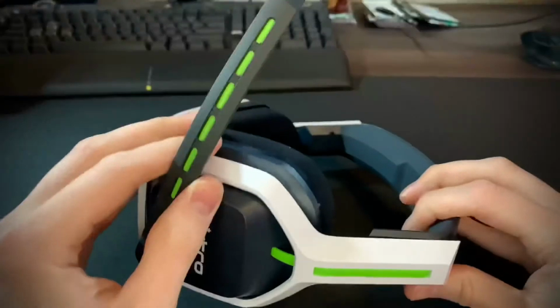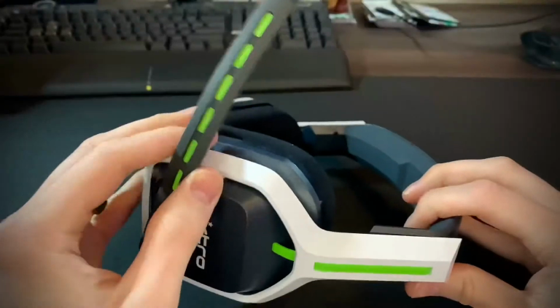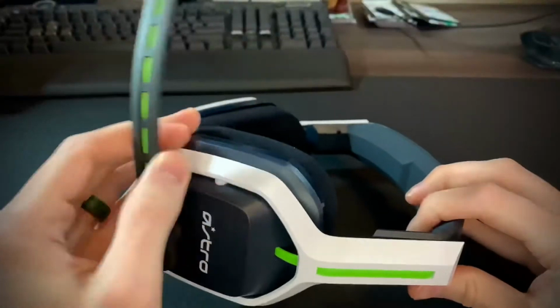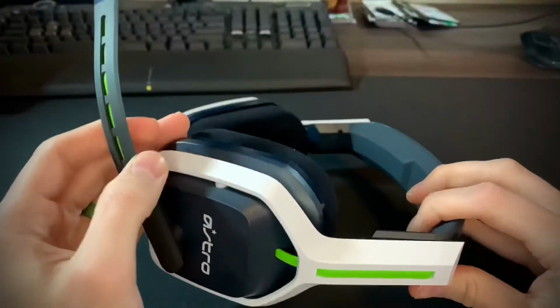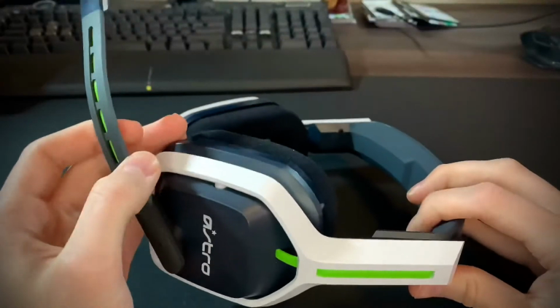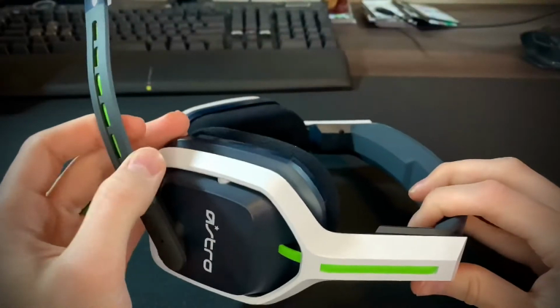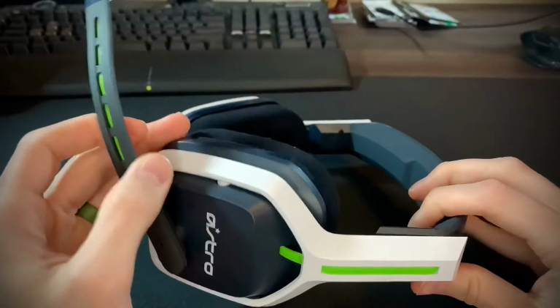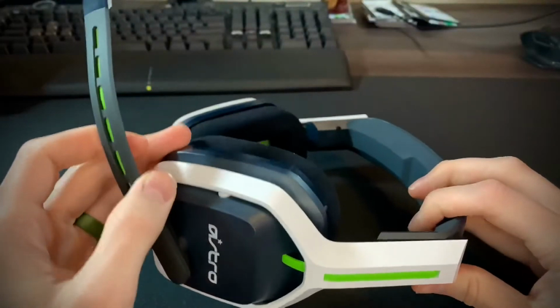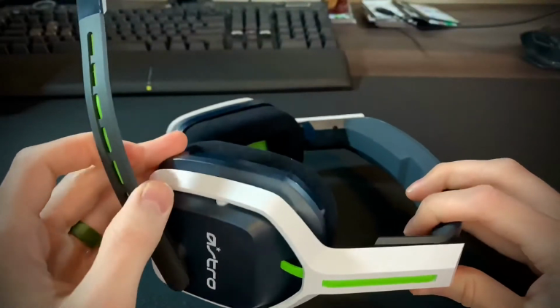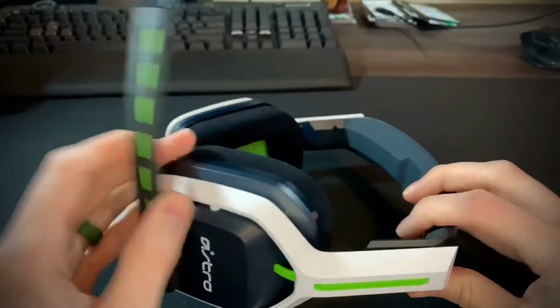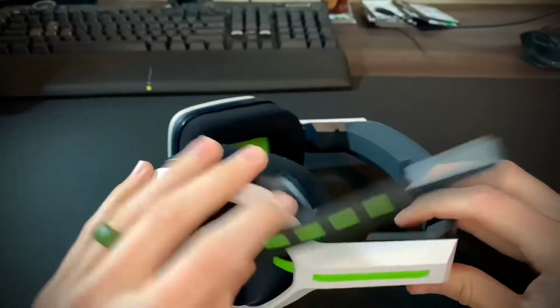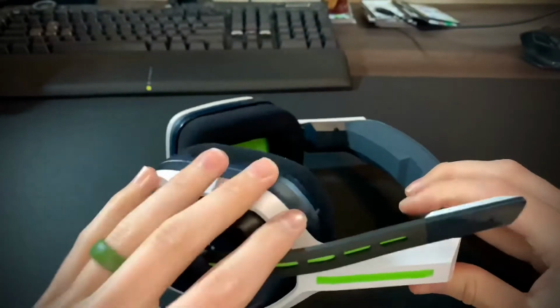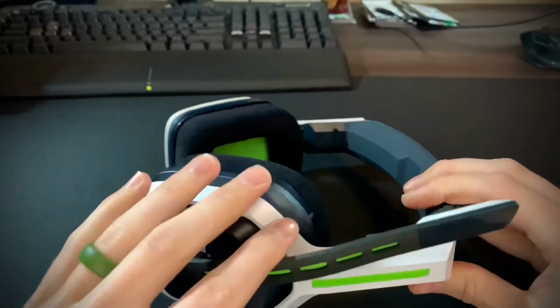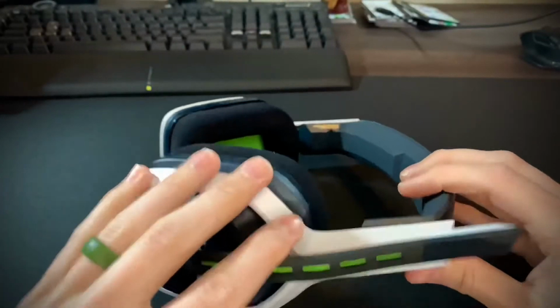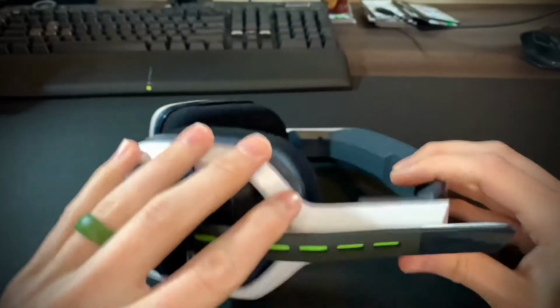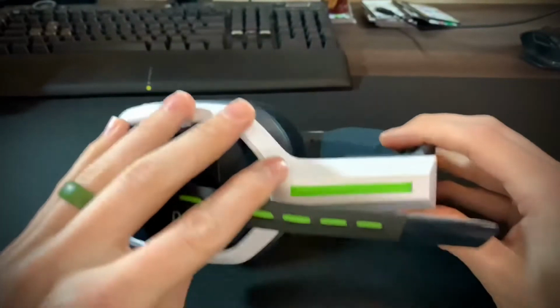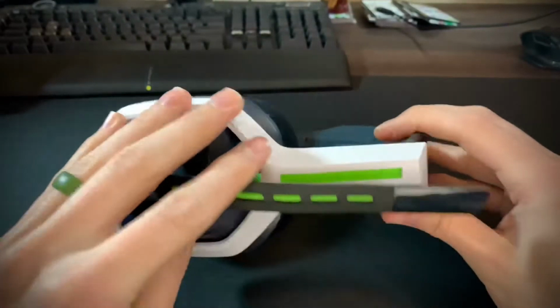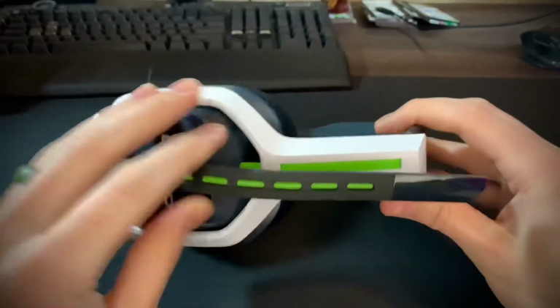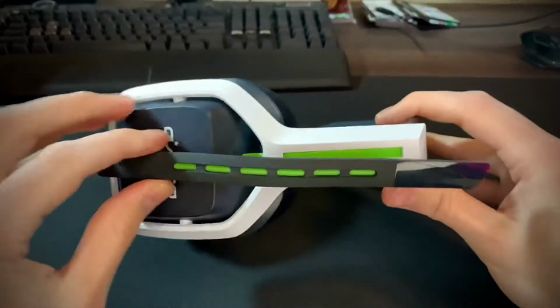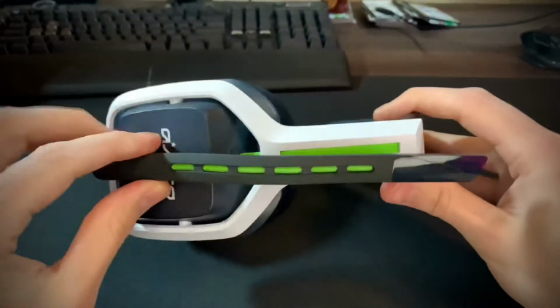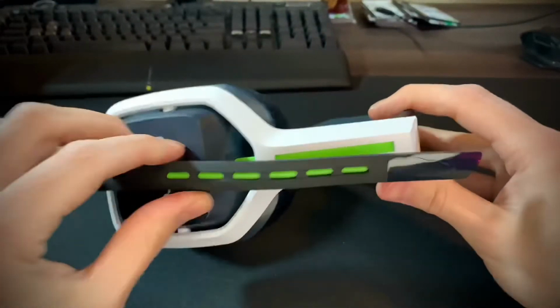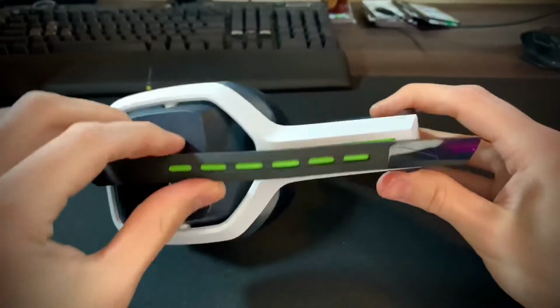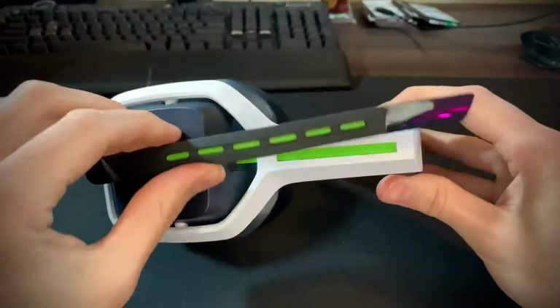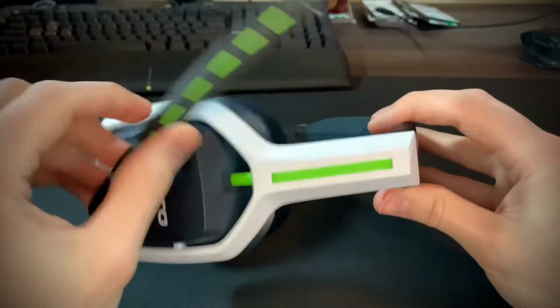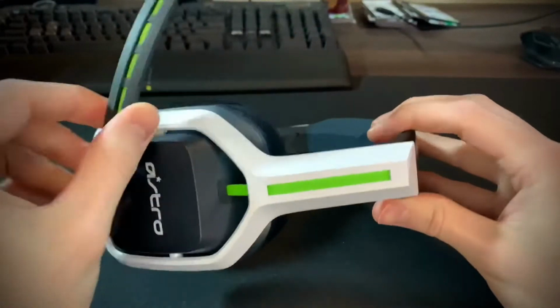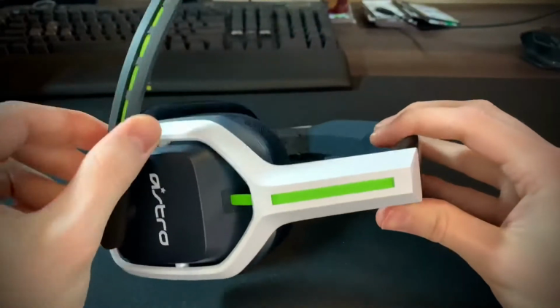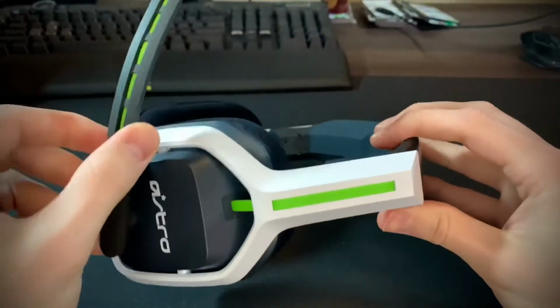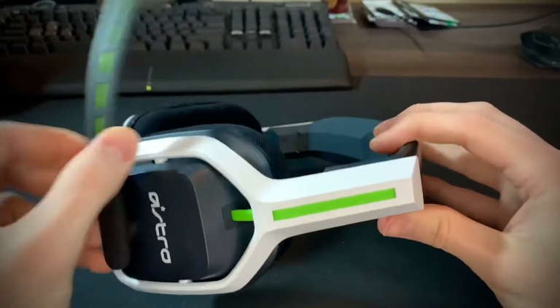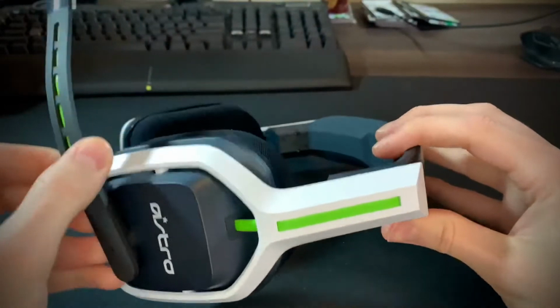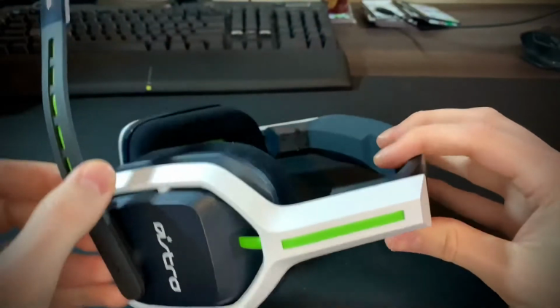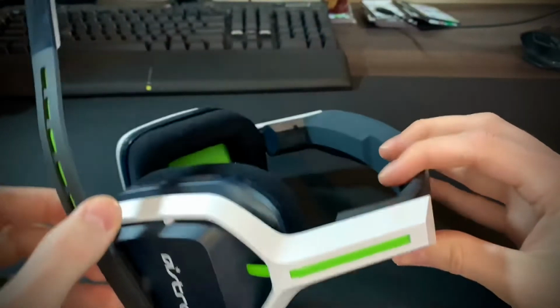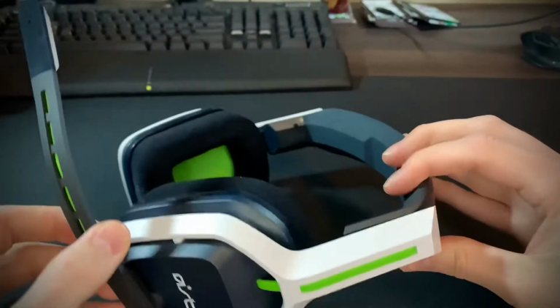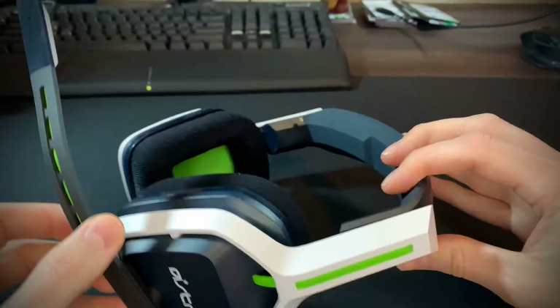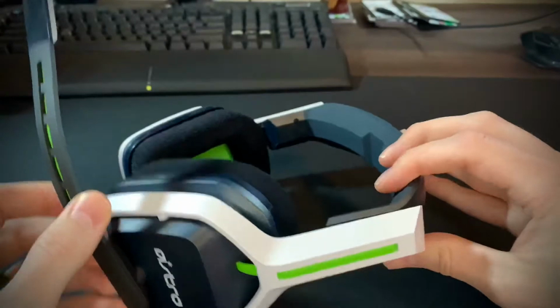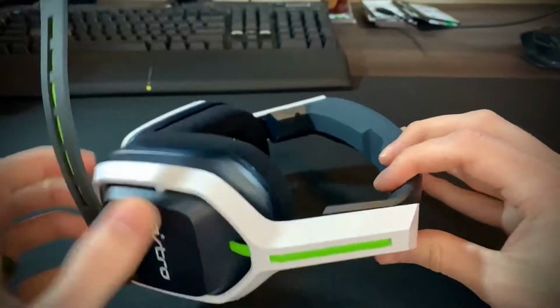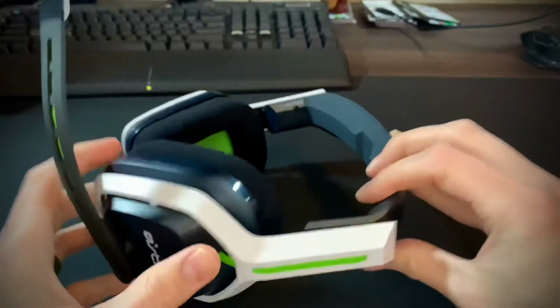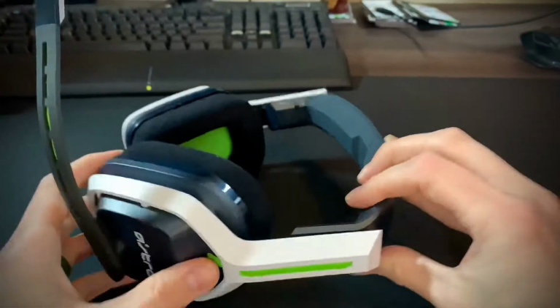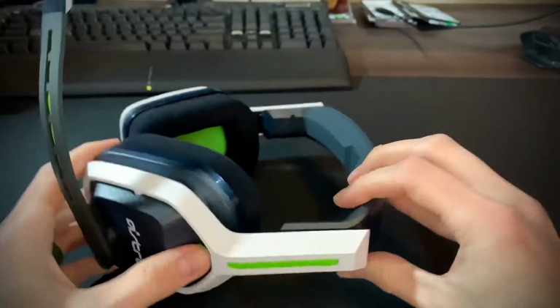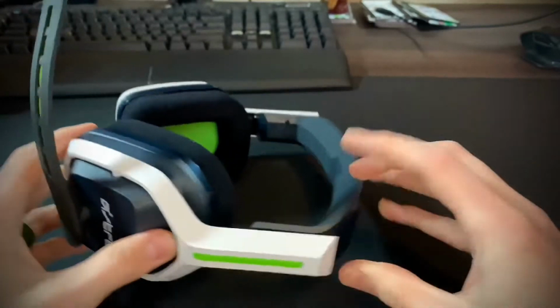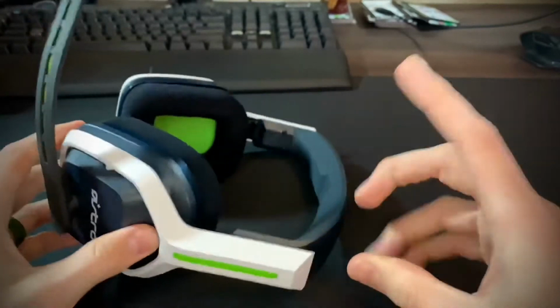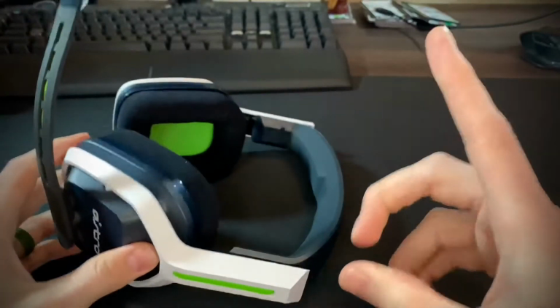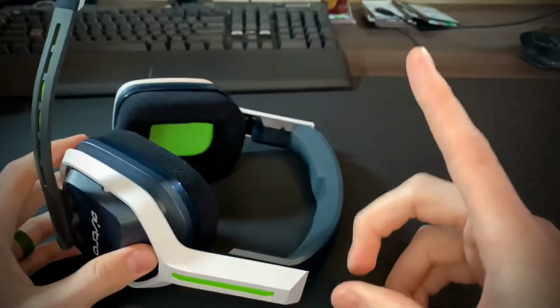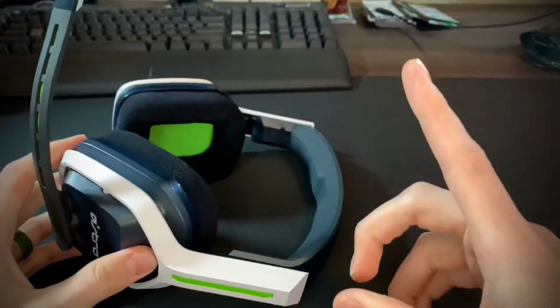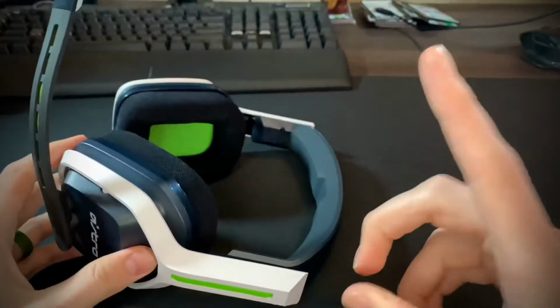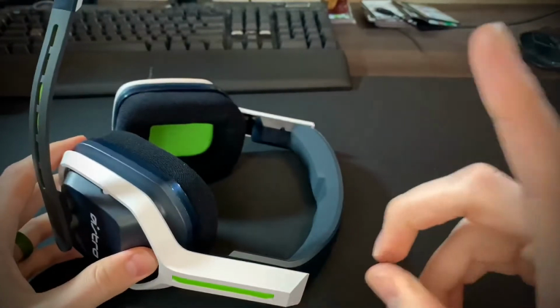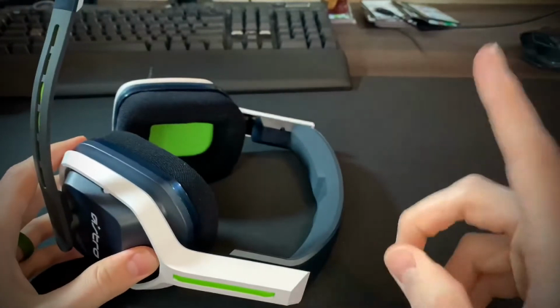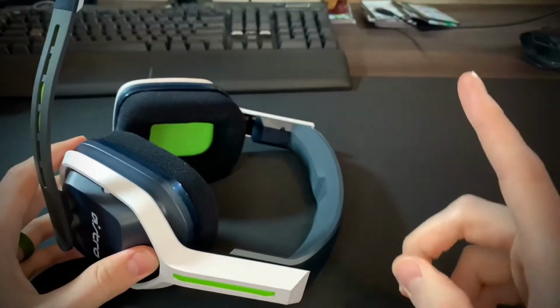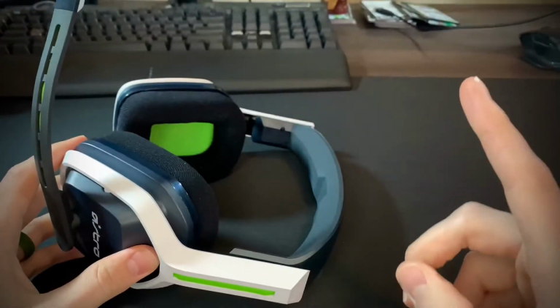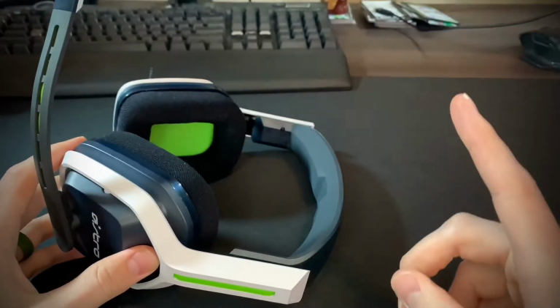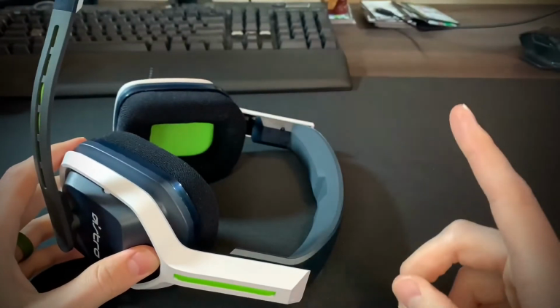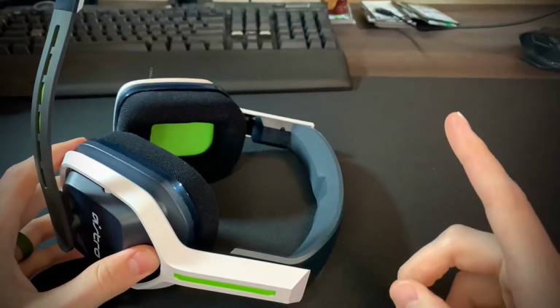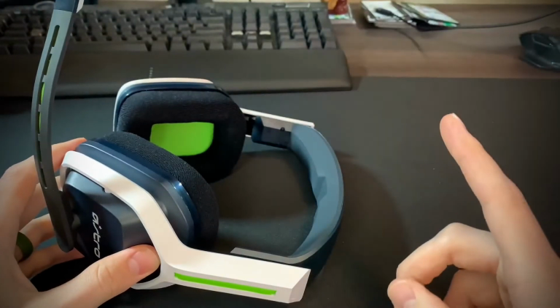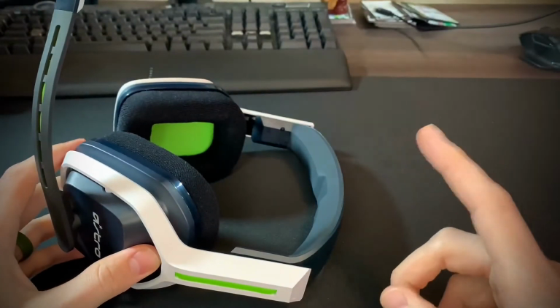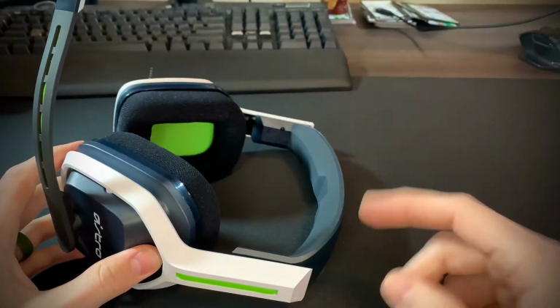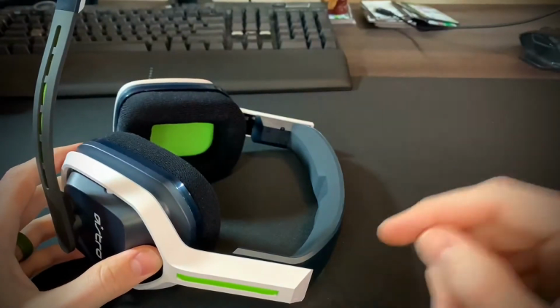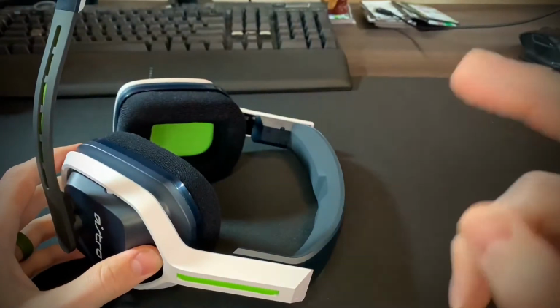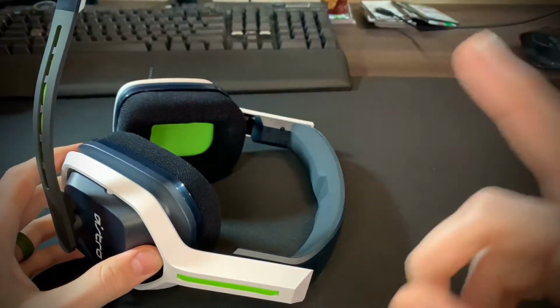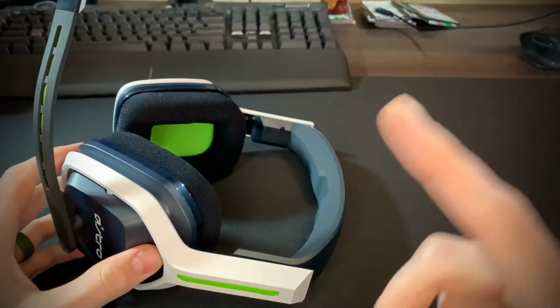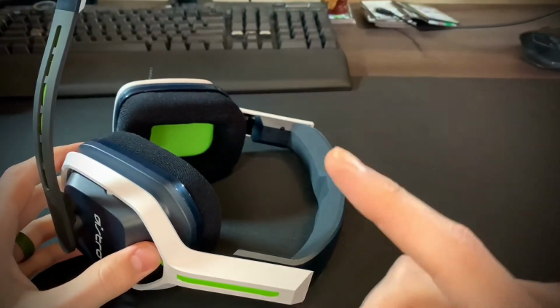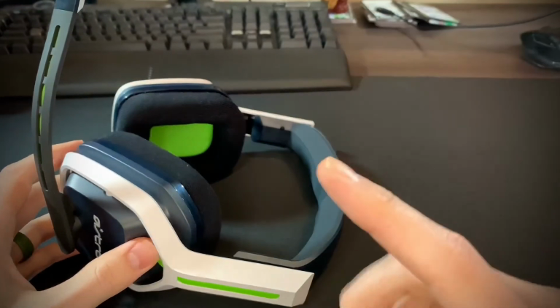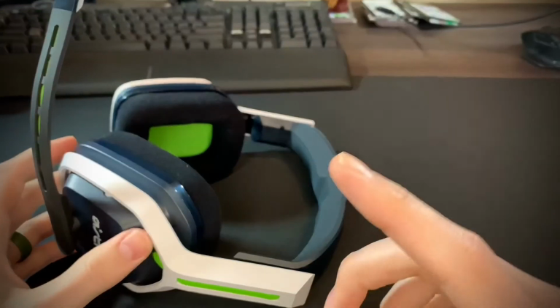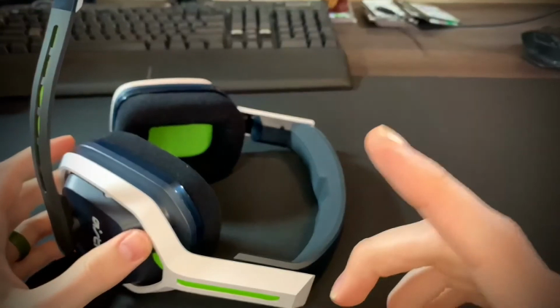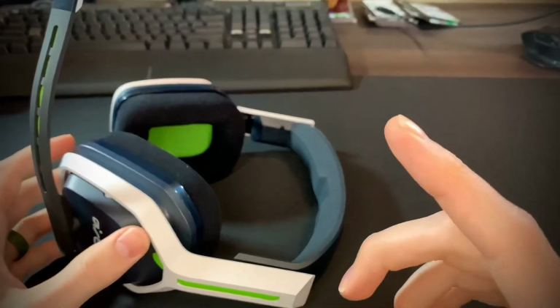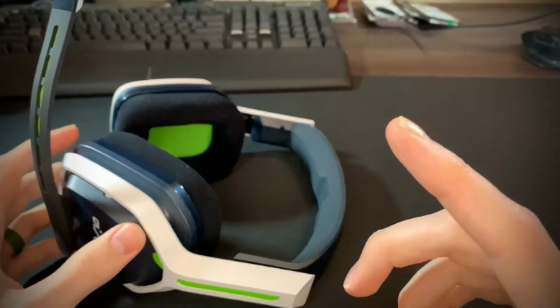The flip-up-to-mute microphone is pretty similar on each one. I'll put in a little clip of how it sounds — my wife is using these ones.